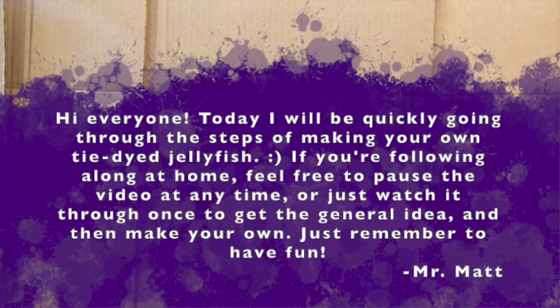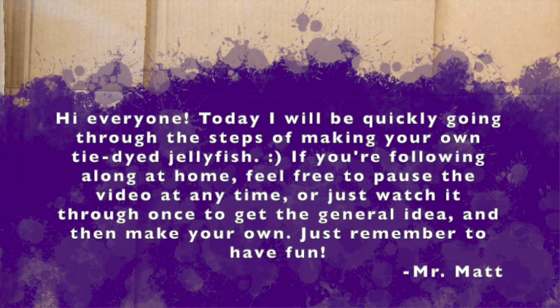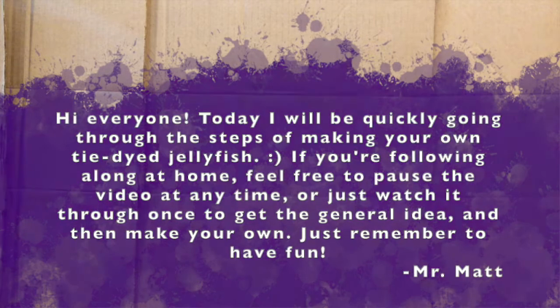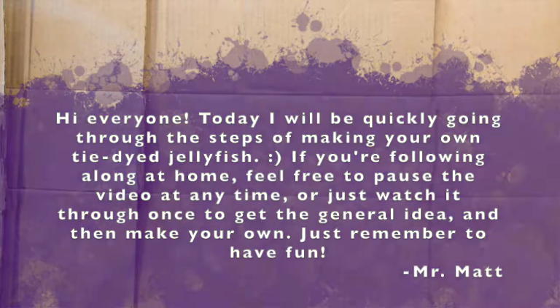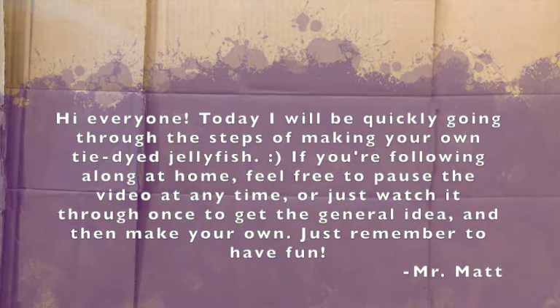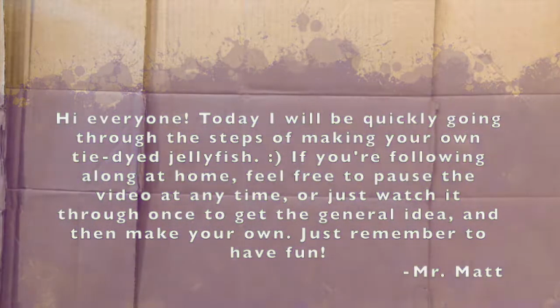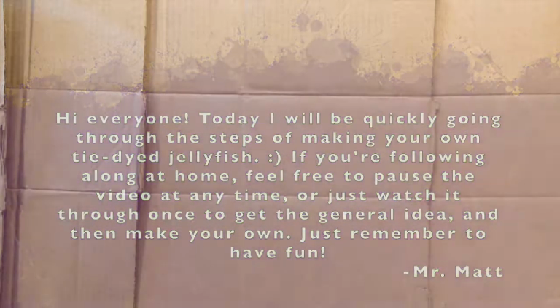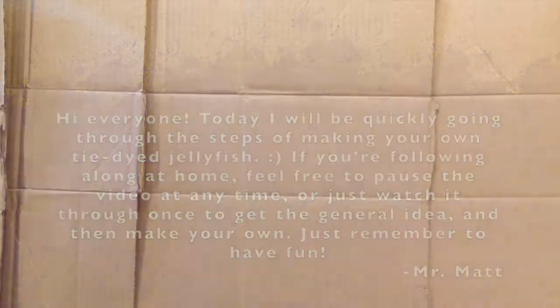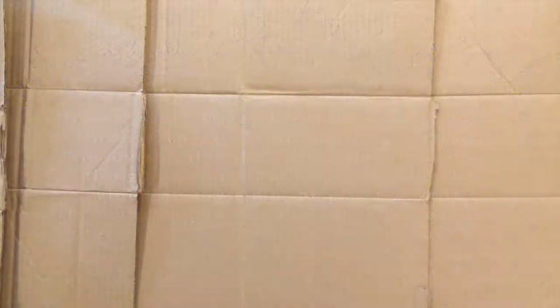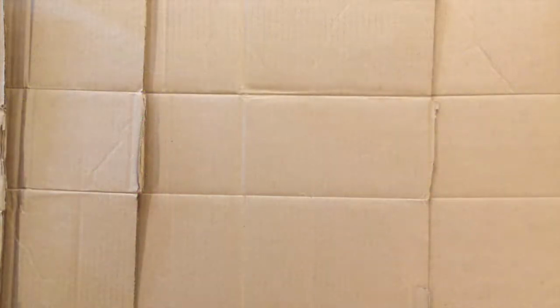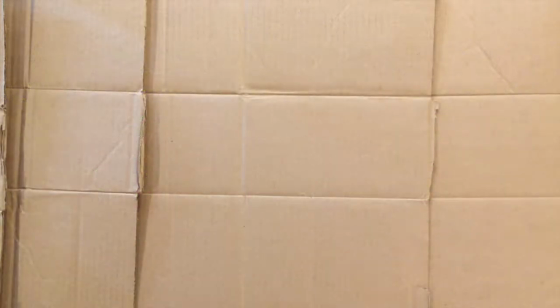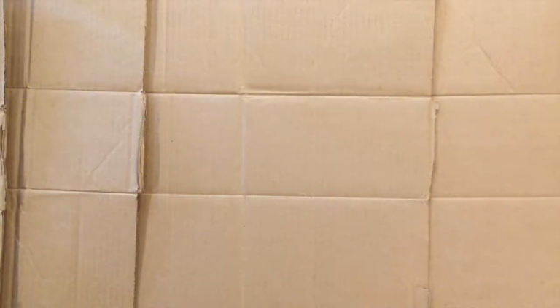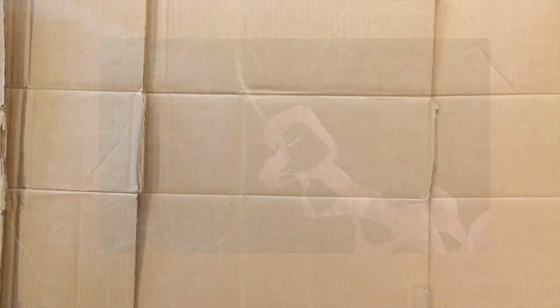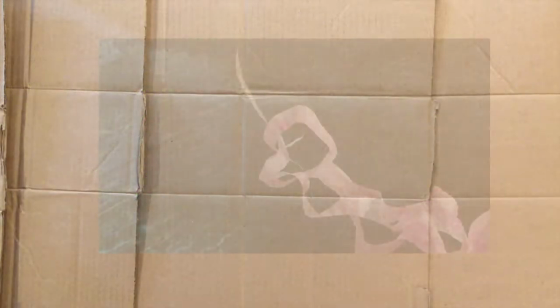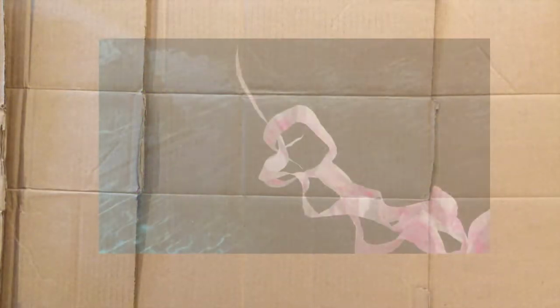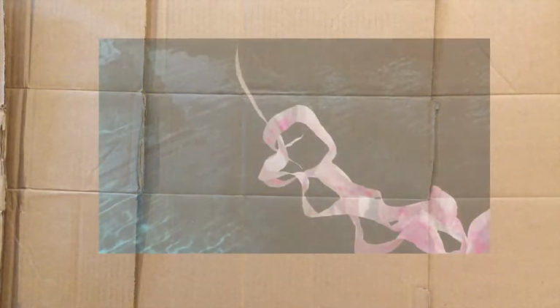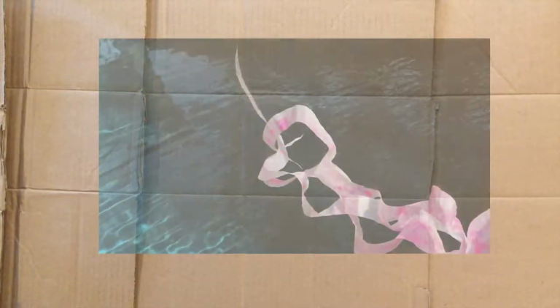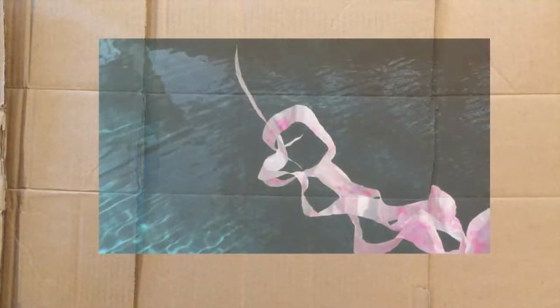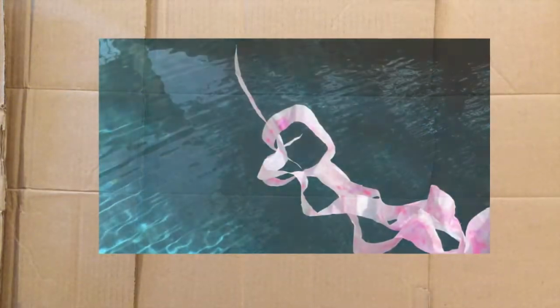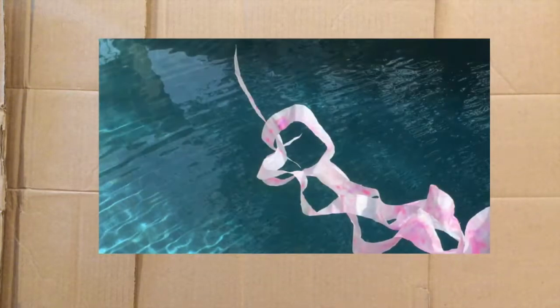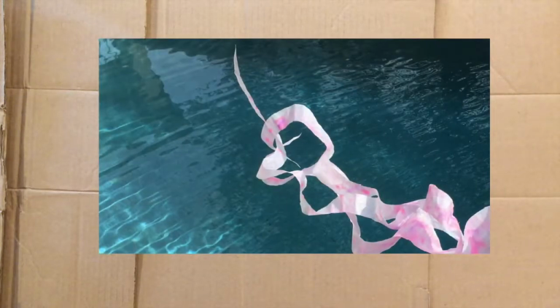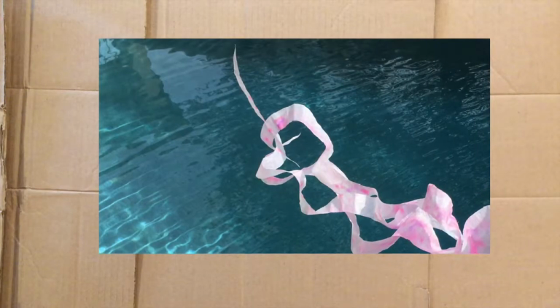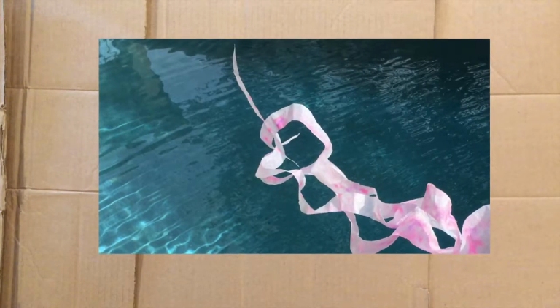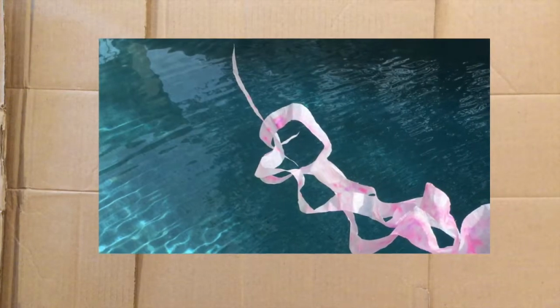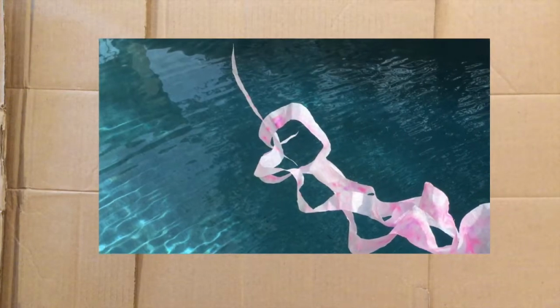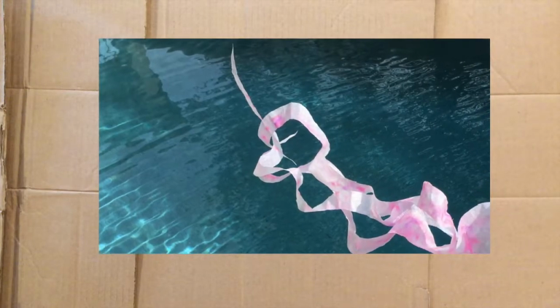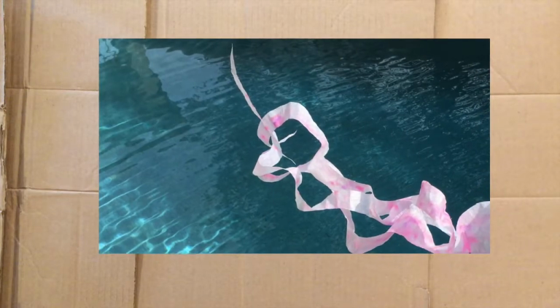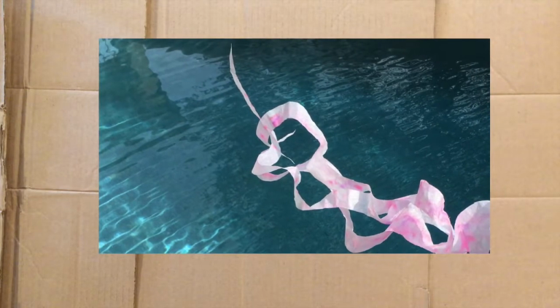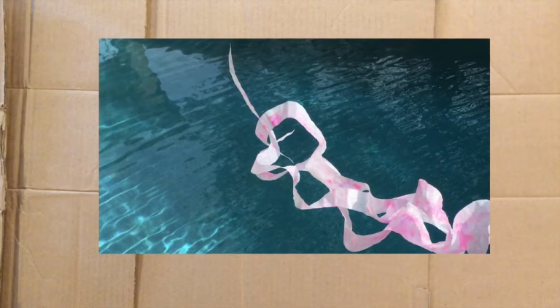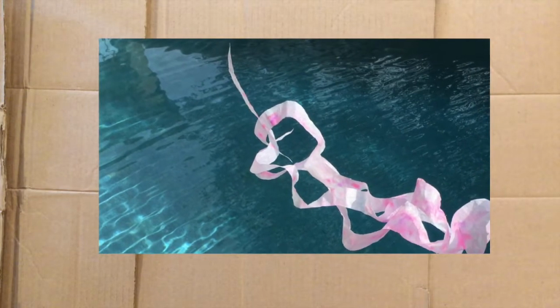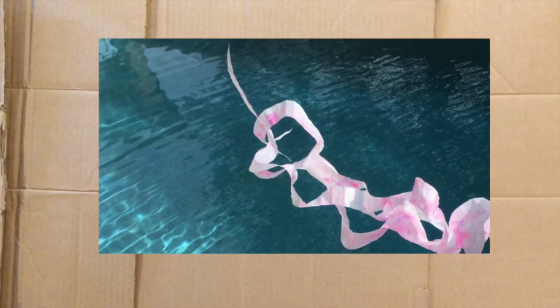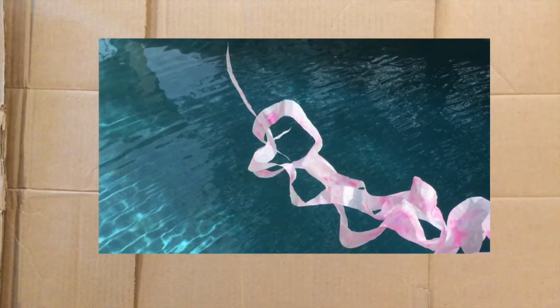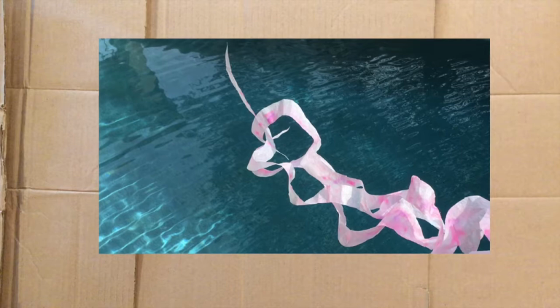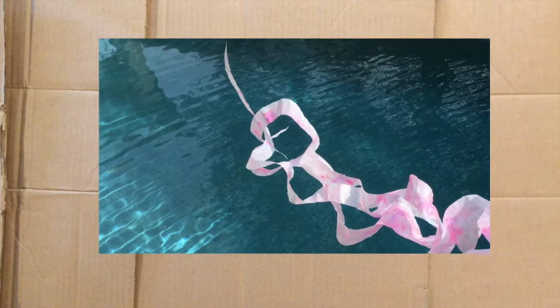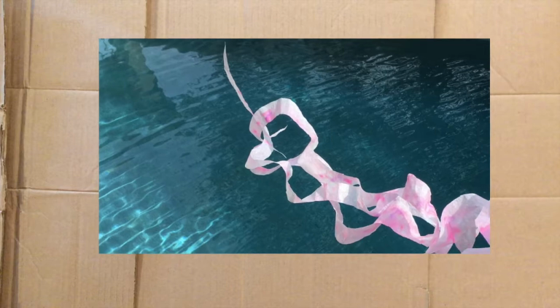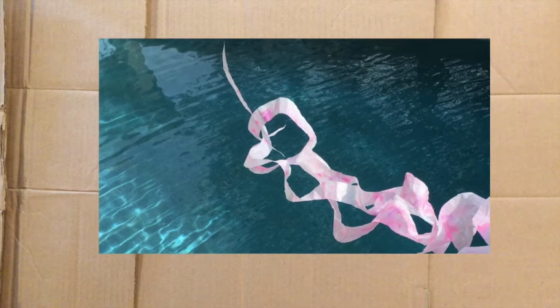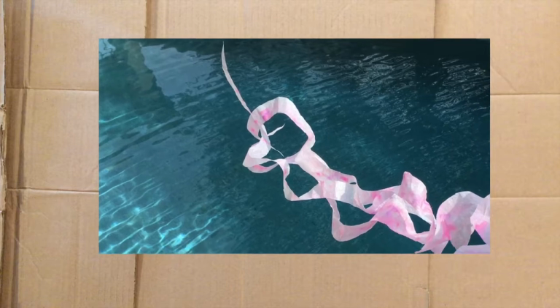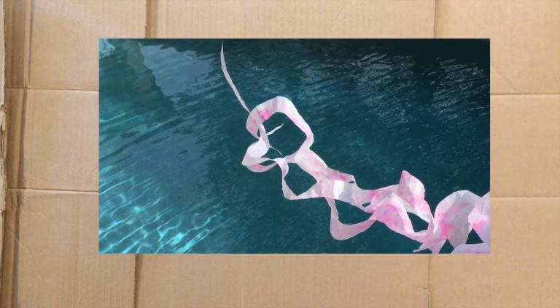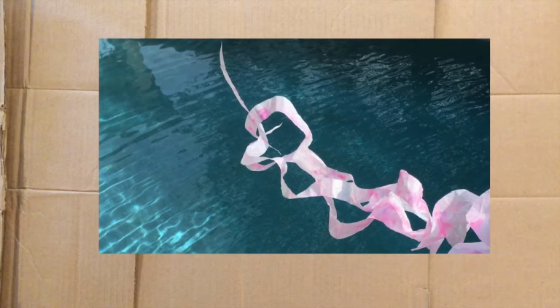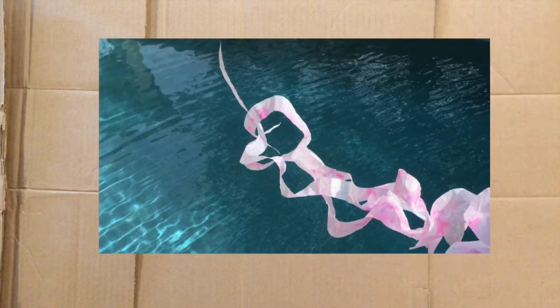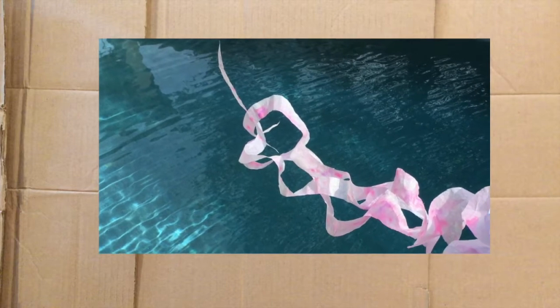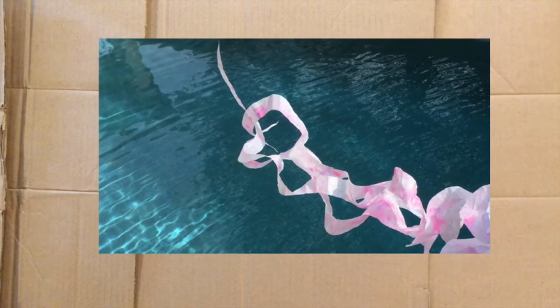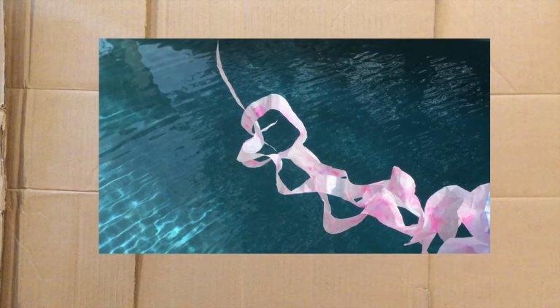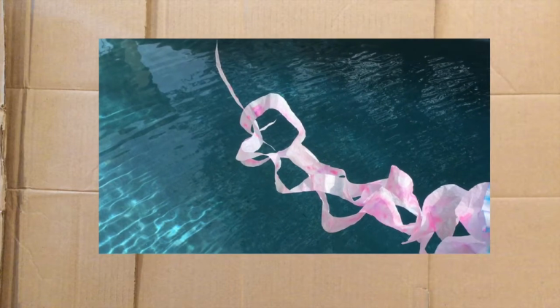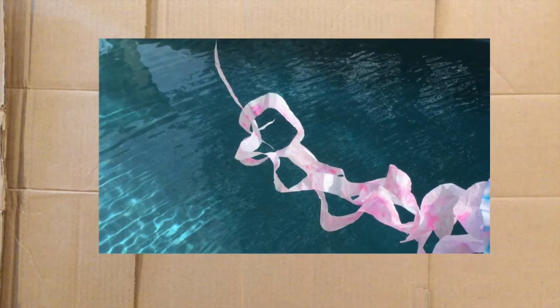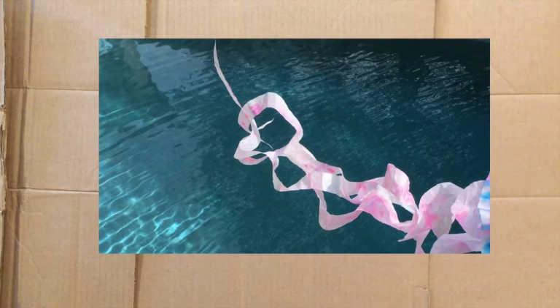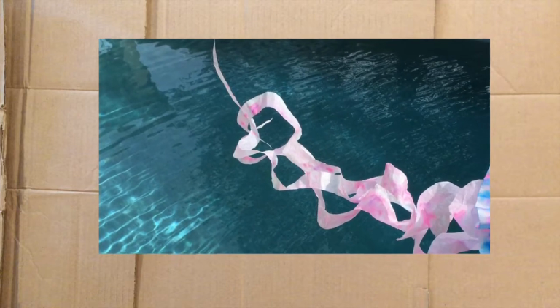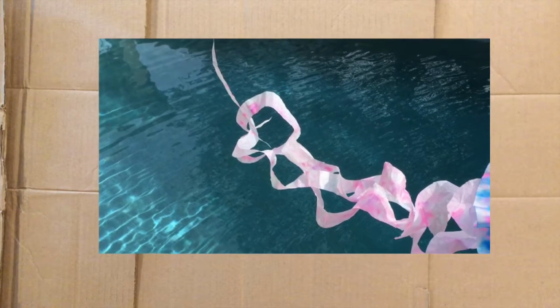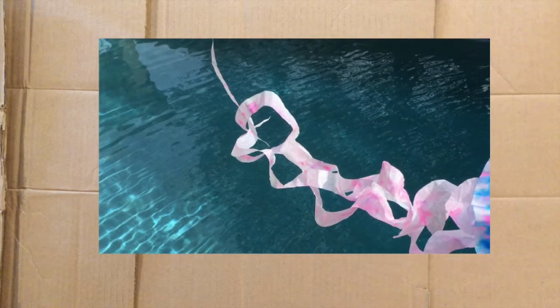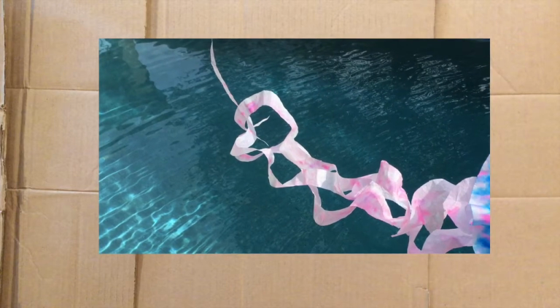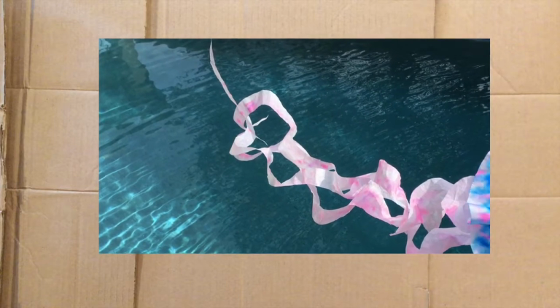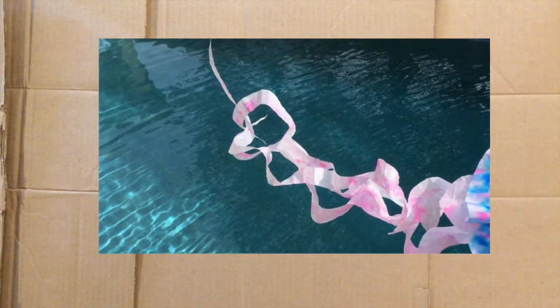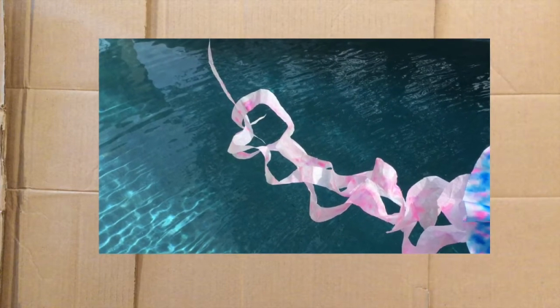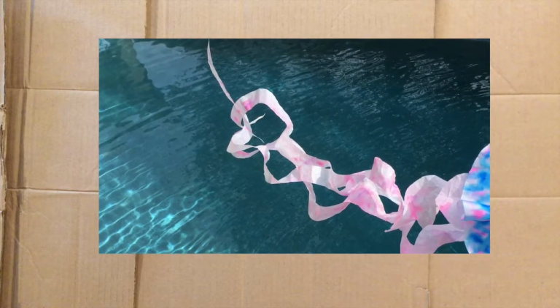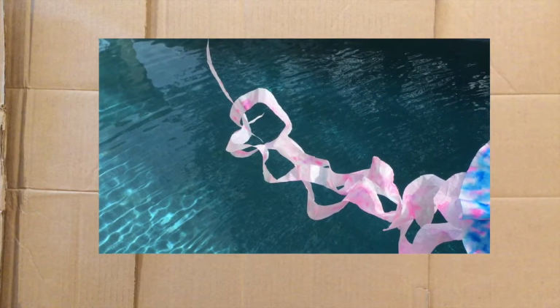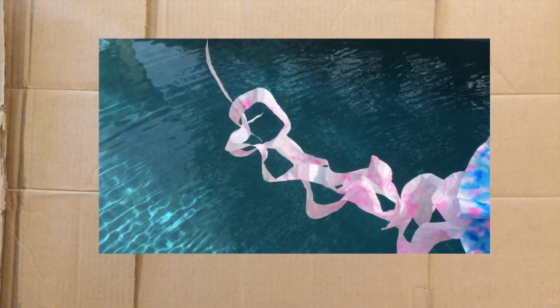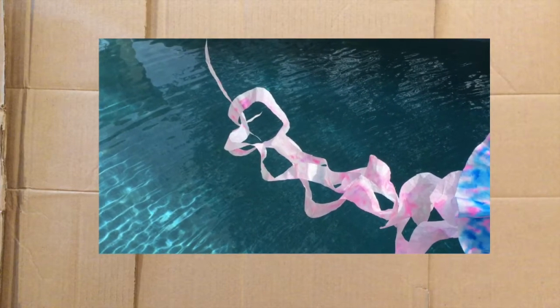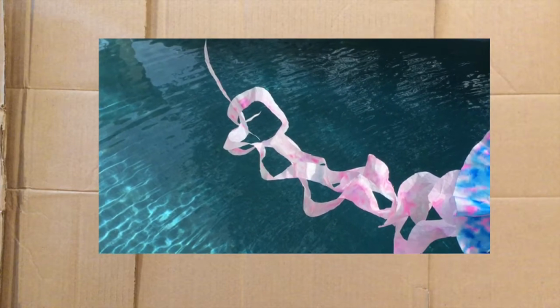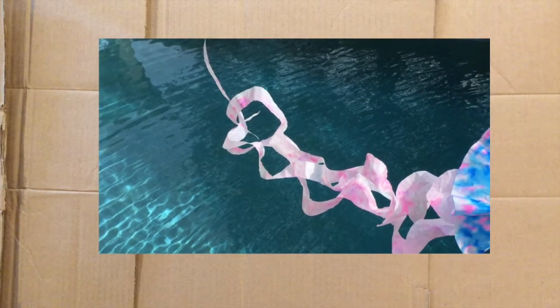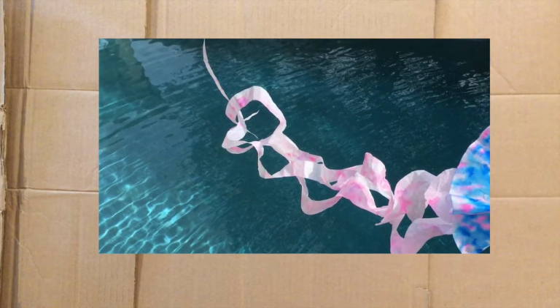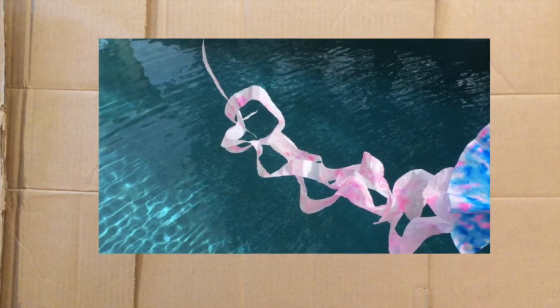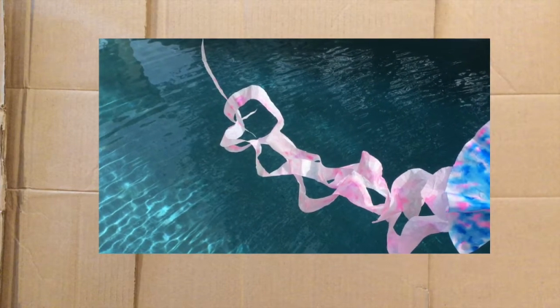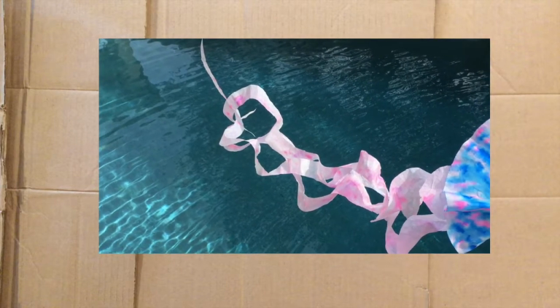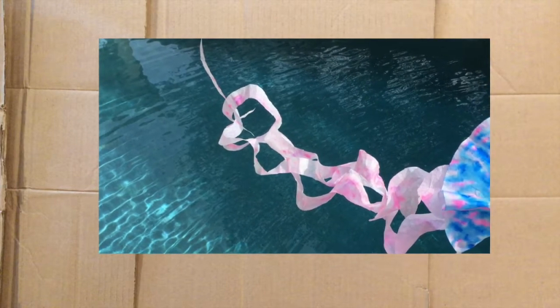Hi, everybody. Welcome to Everybody Arts. My name is Mr. Matt, and today we're going to be making a coffee filter jellyfish.